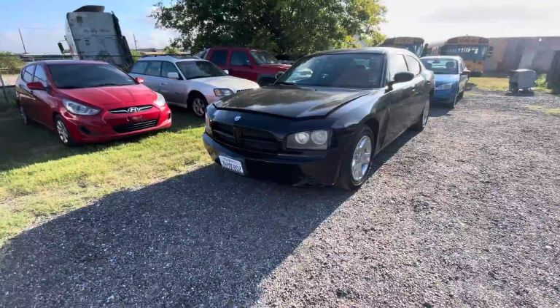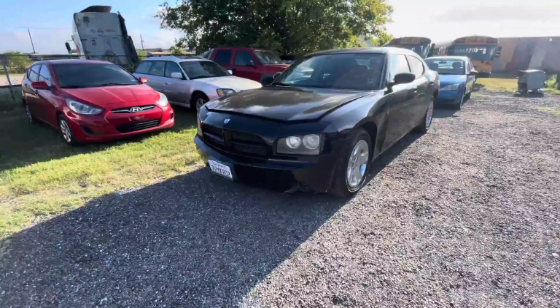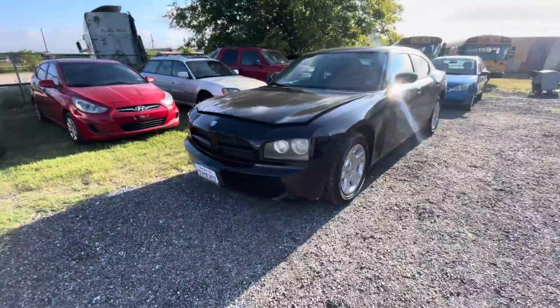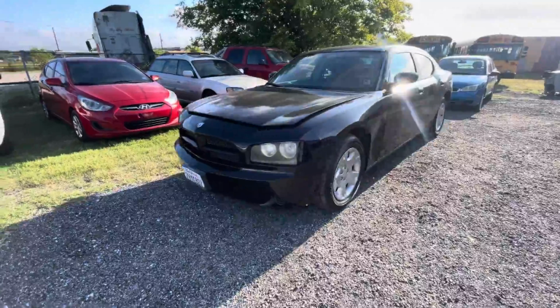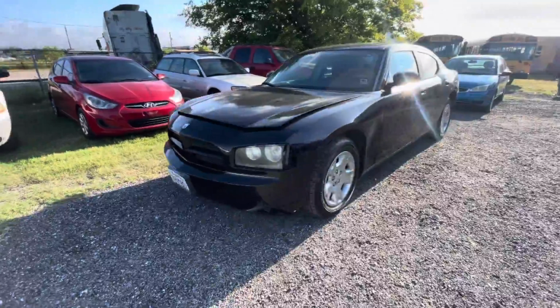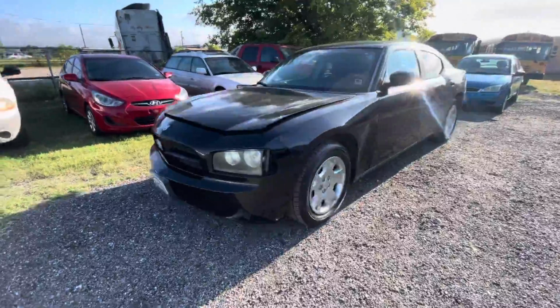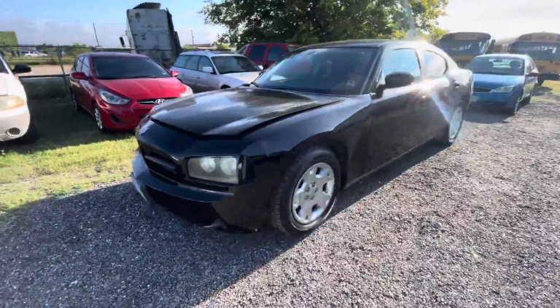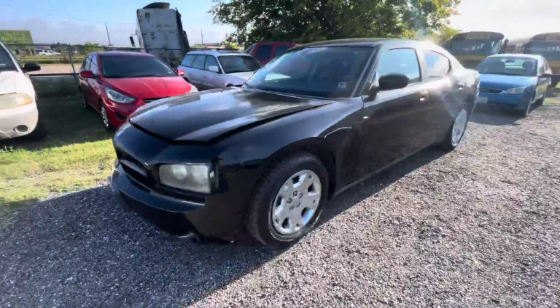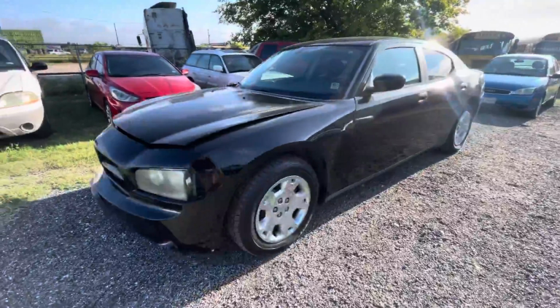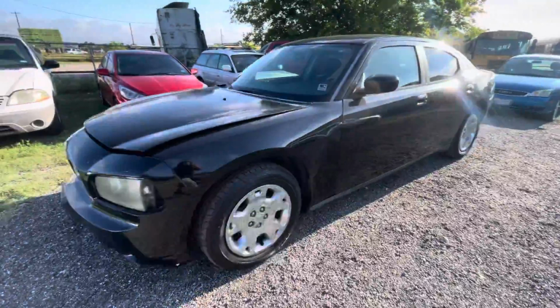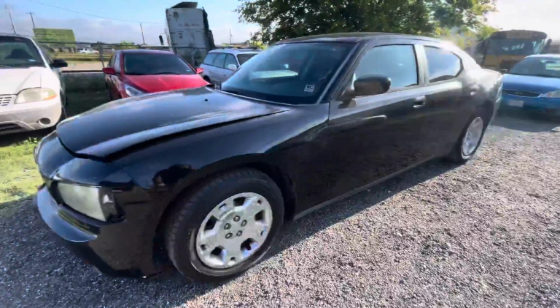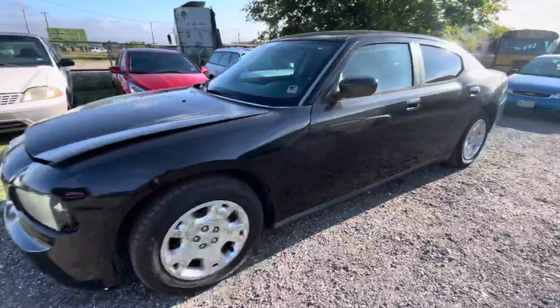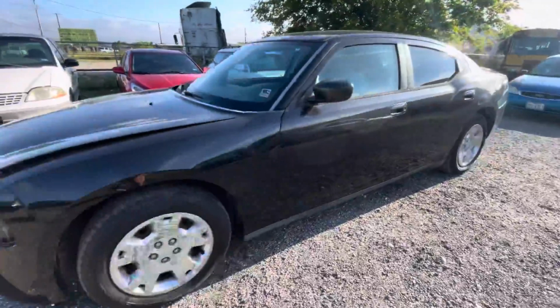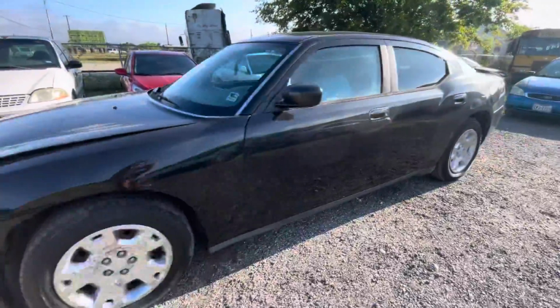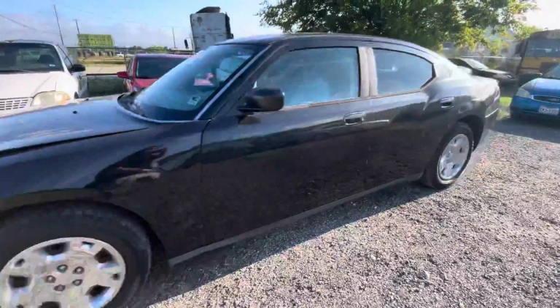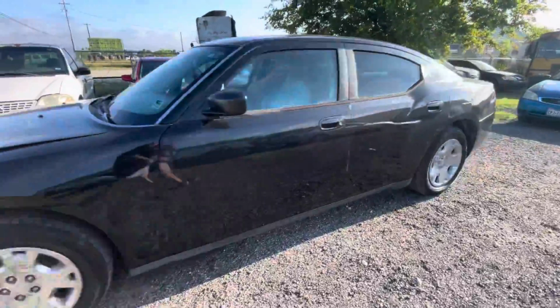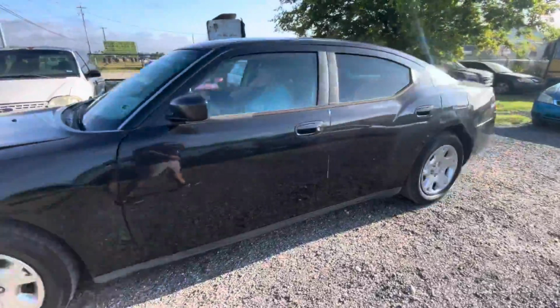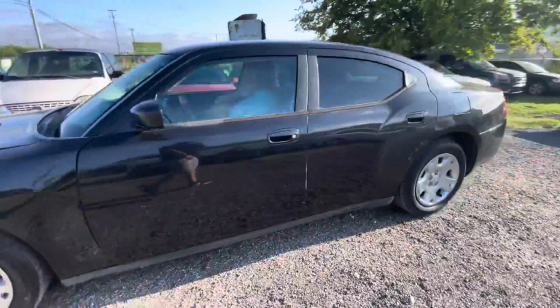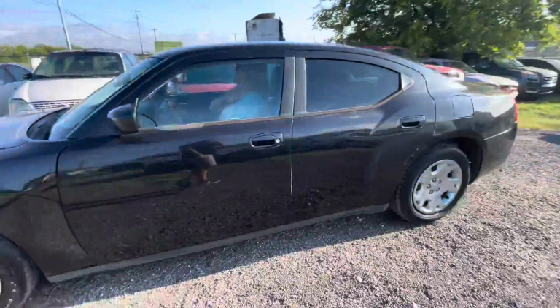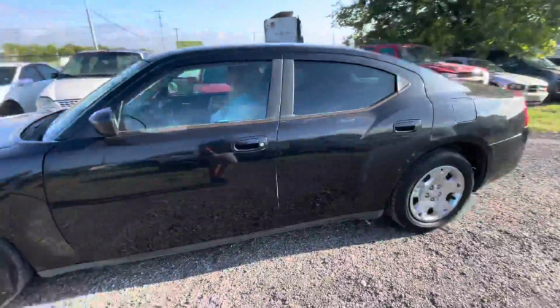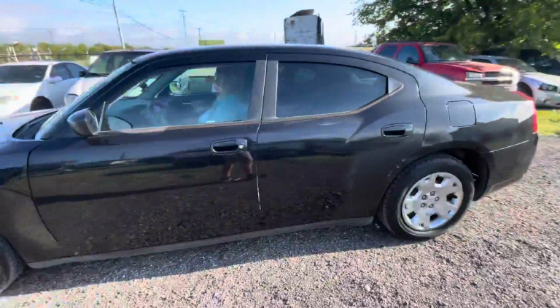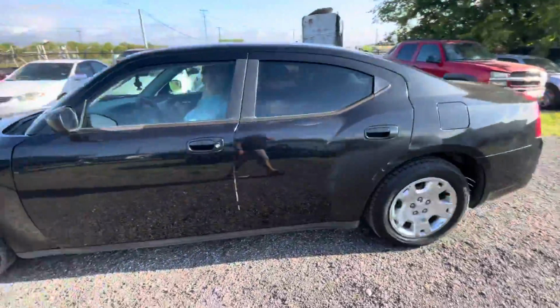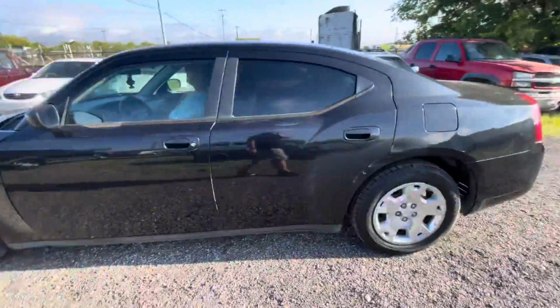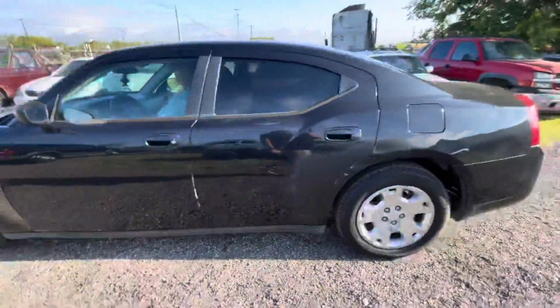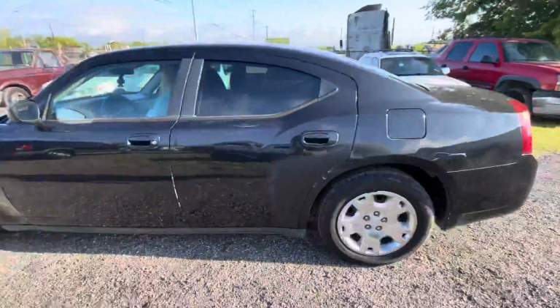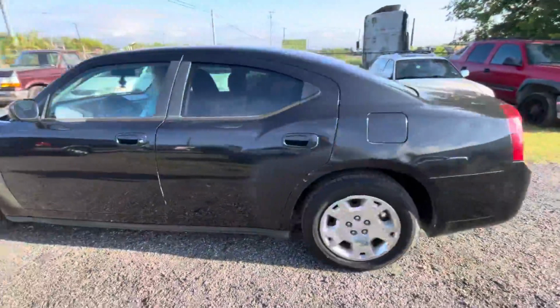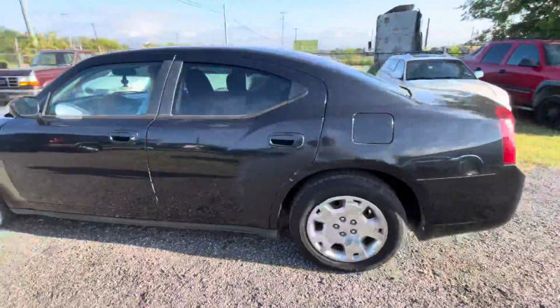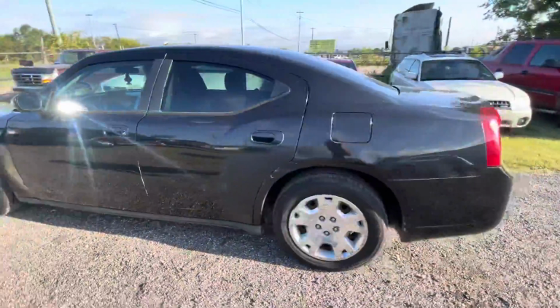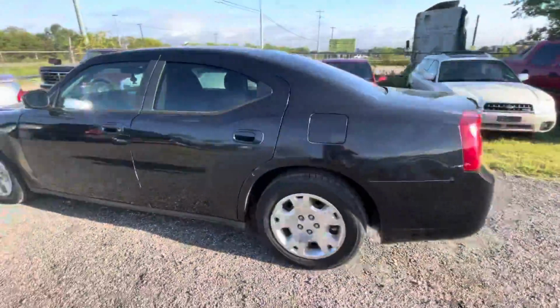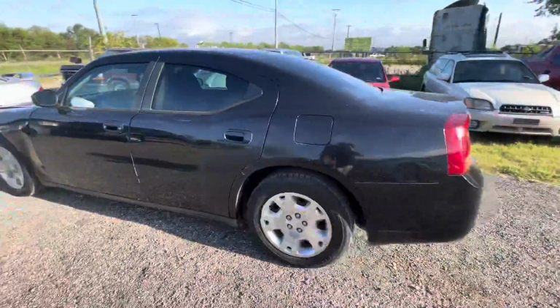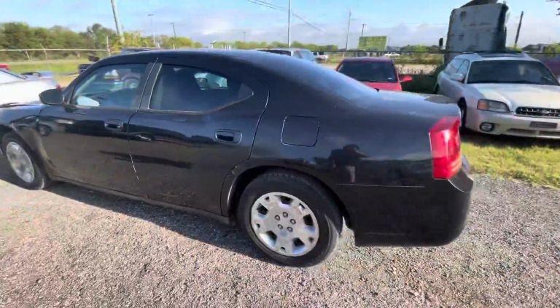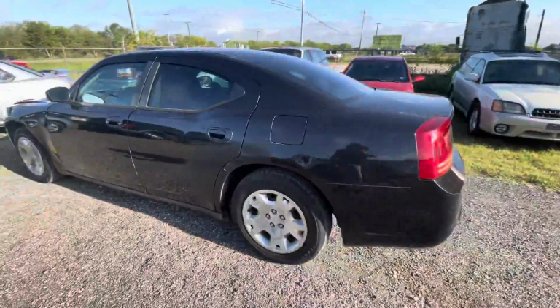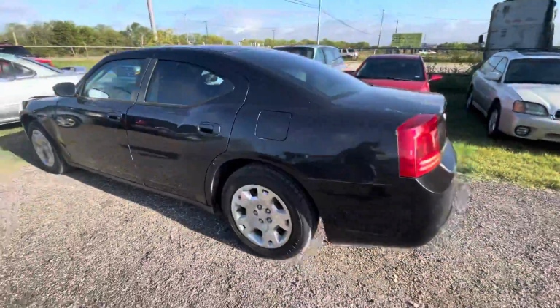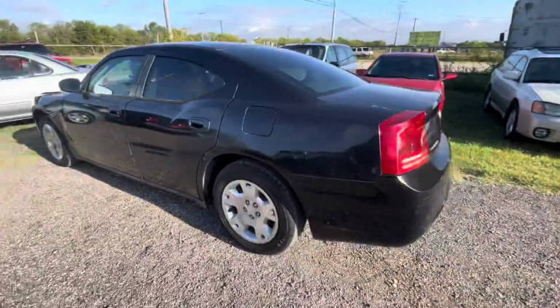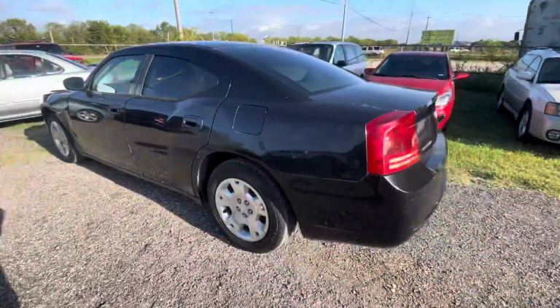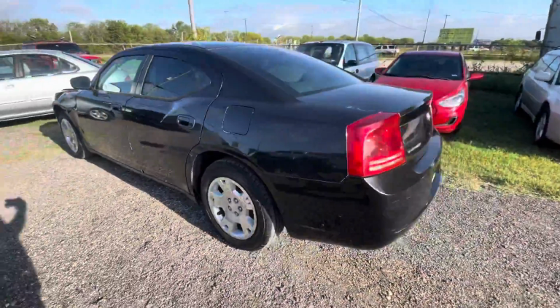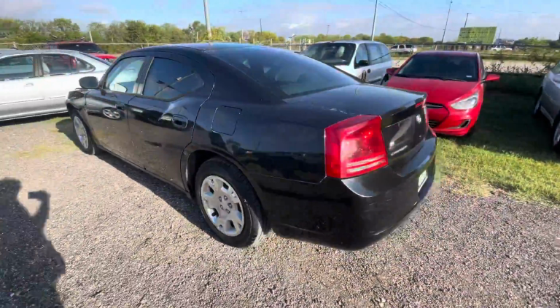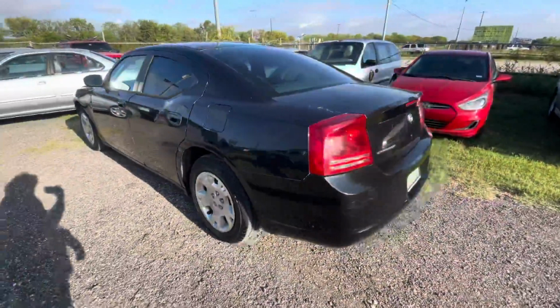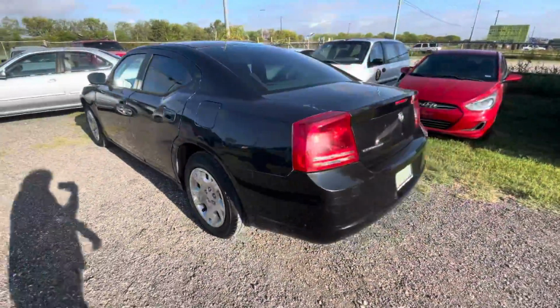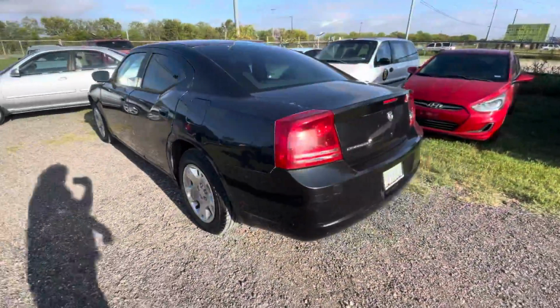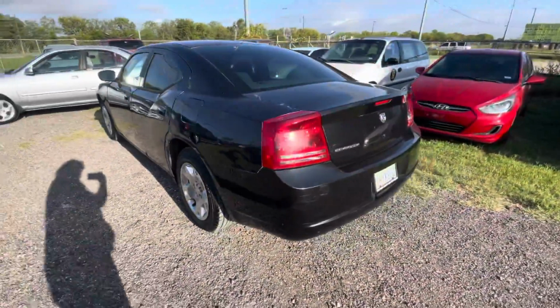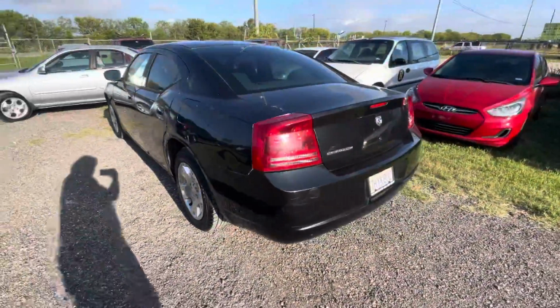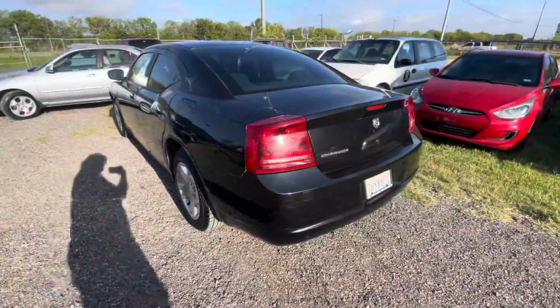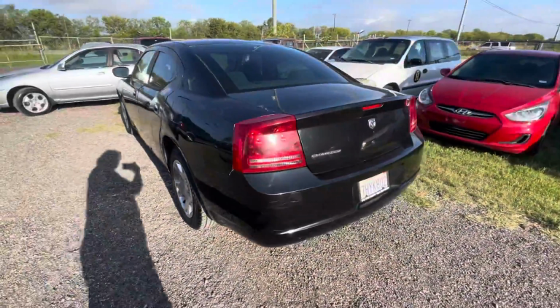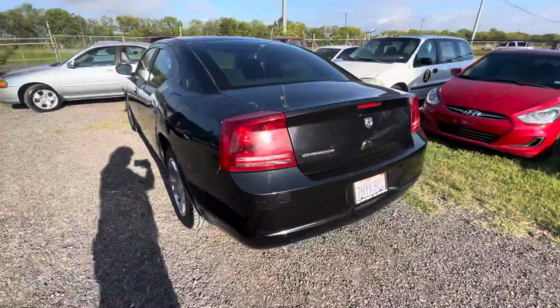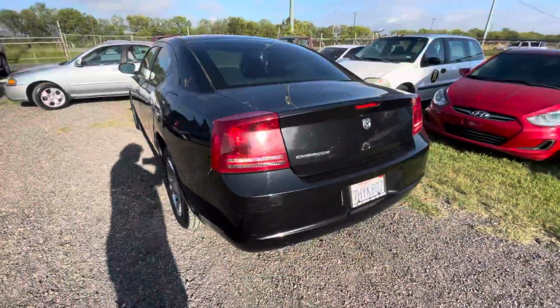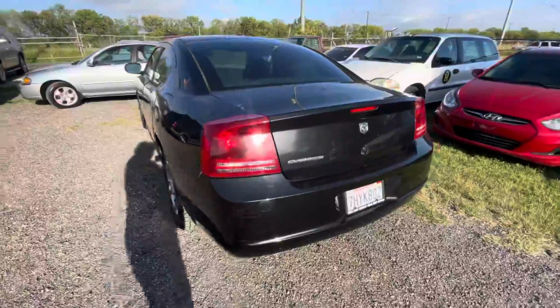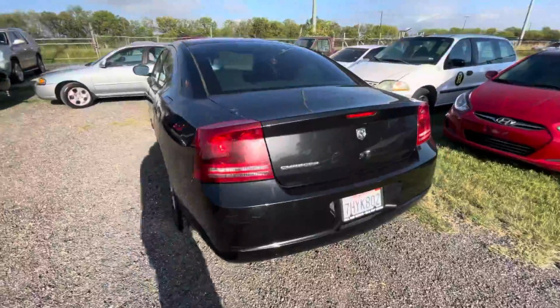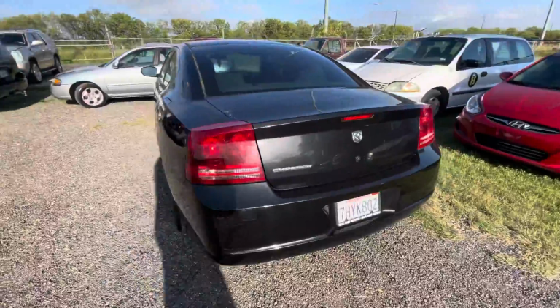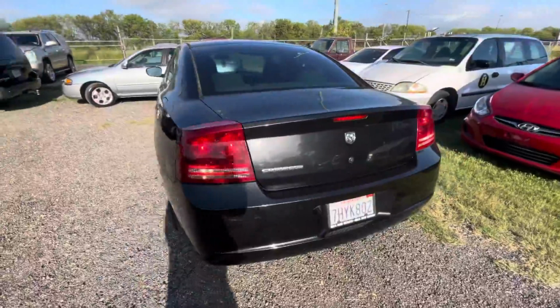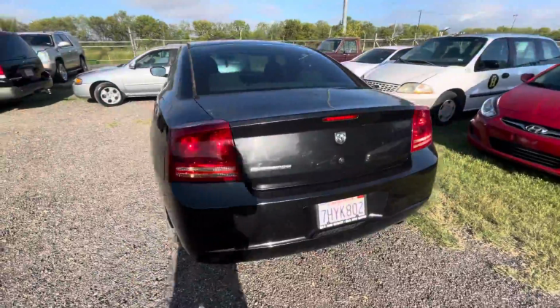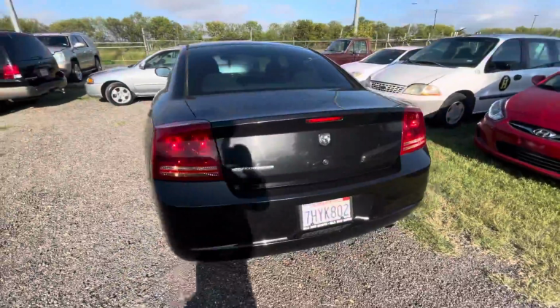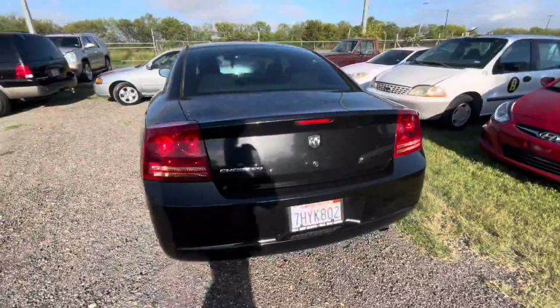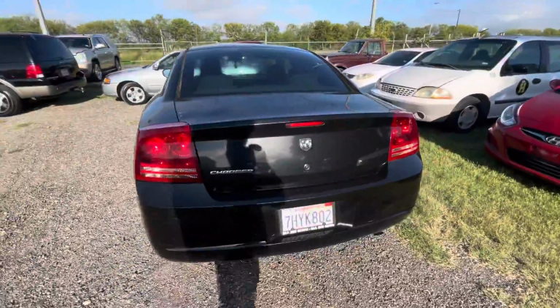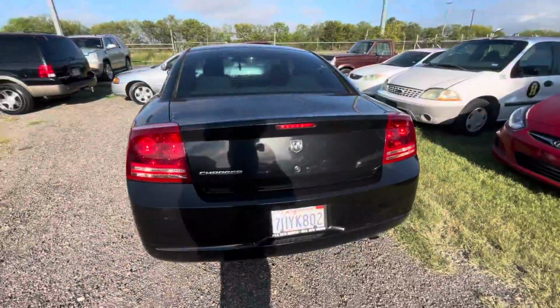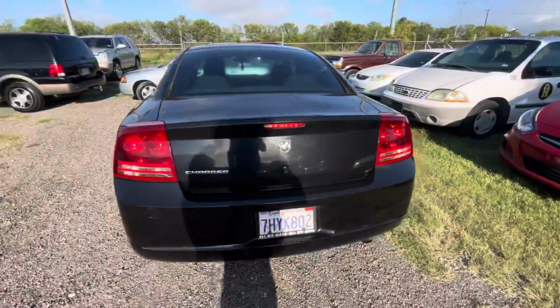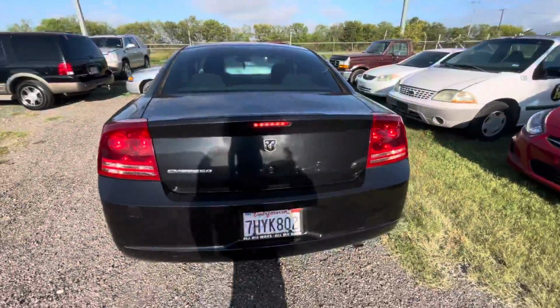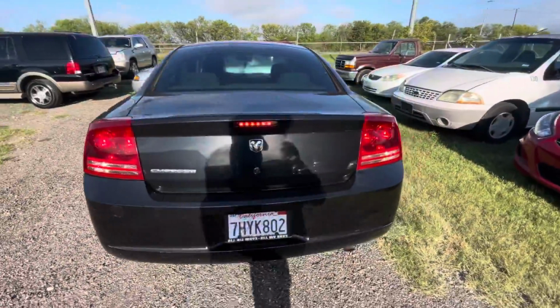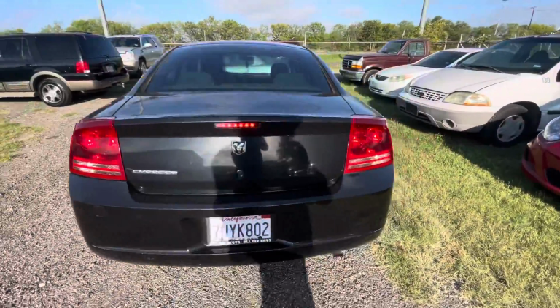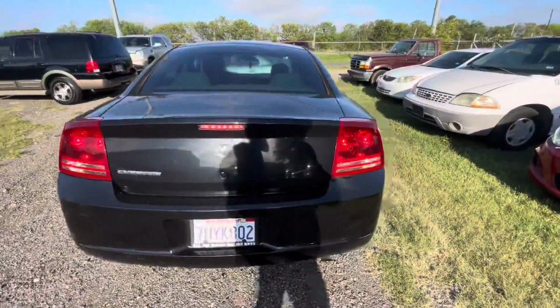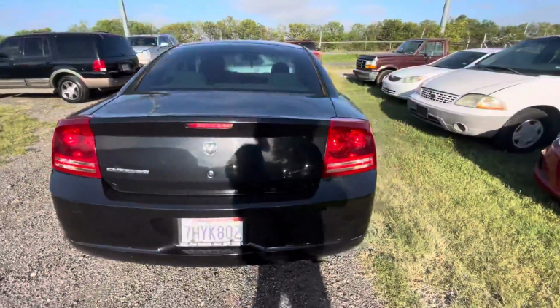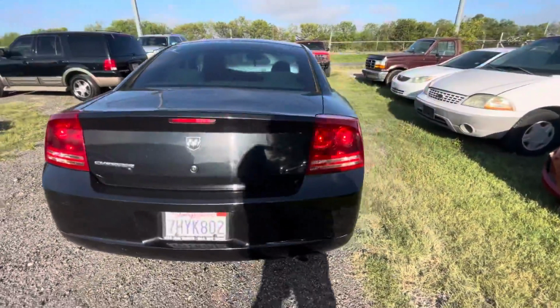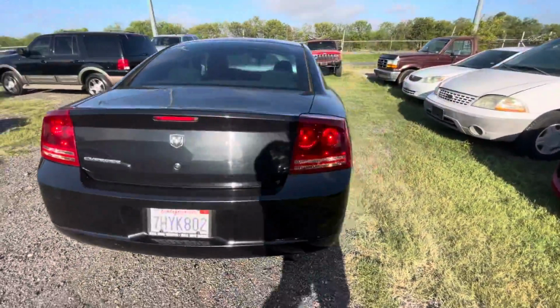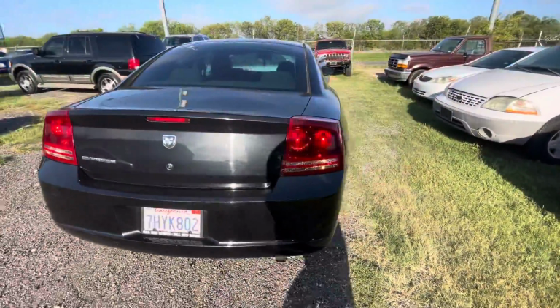Hey everybody, today we're out here at Alam Walks to Your Owners. We have a 2007 Dodge Charger, automatic six-cylinder.